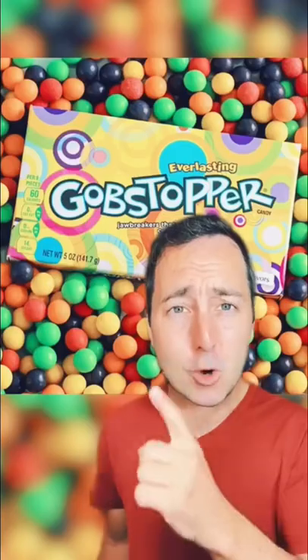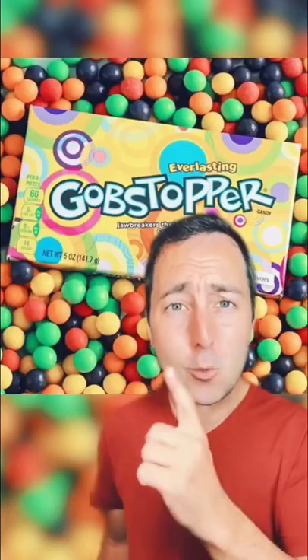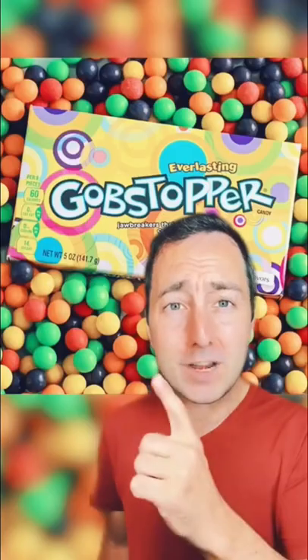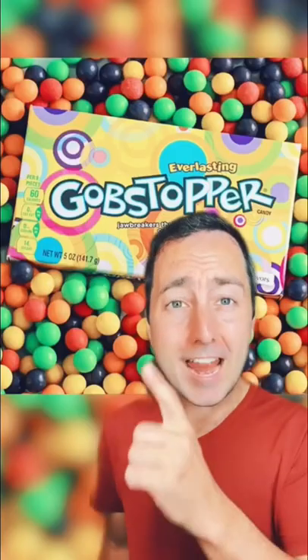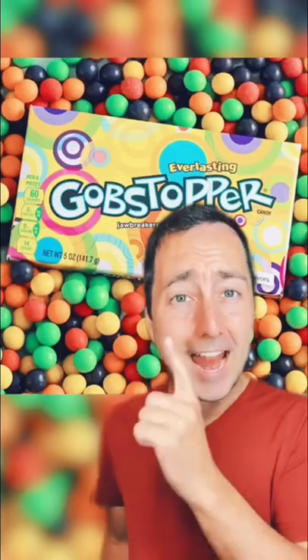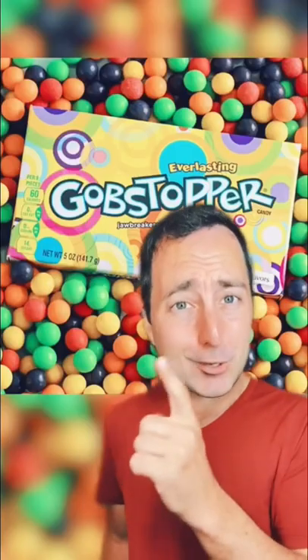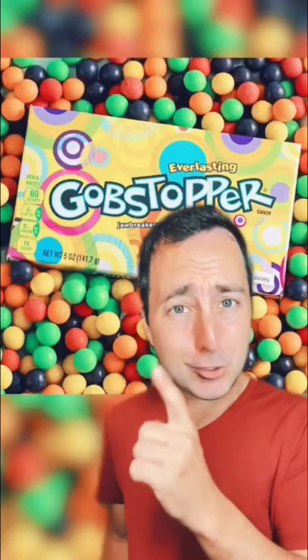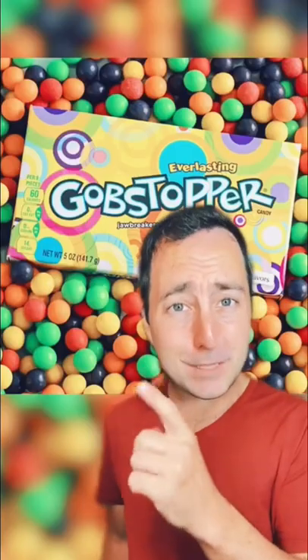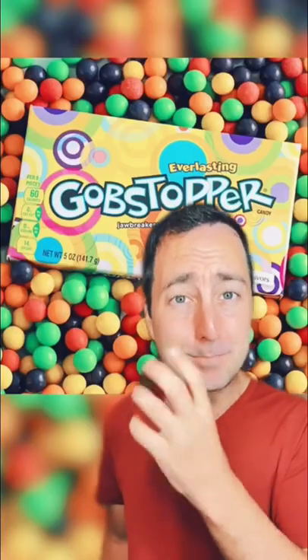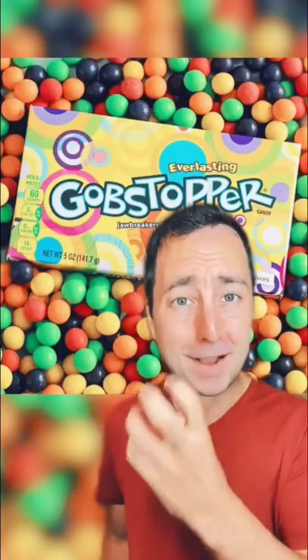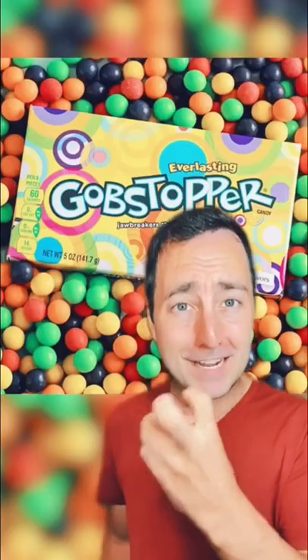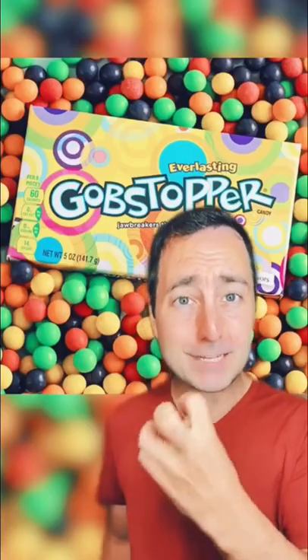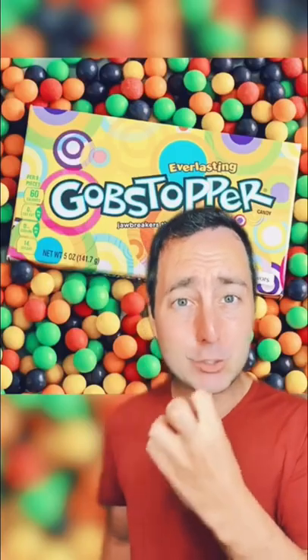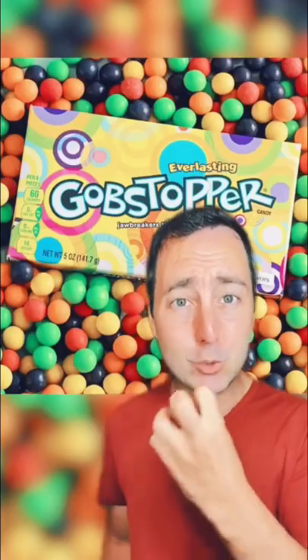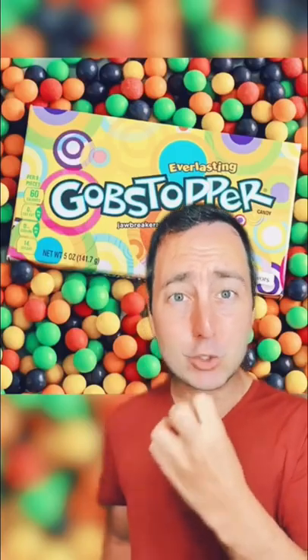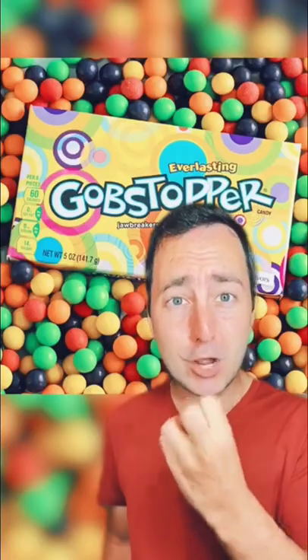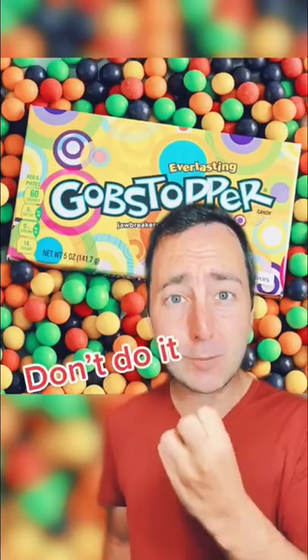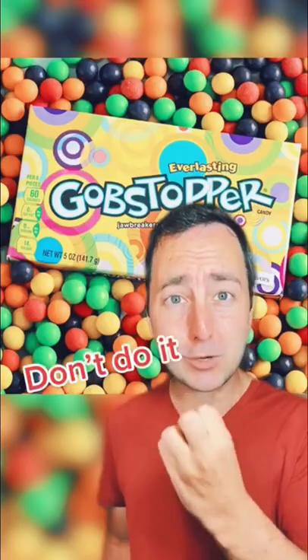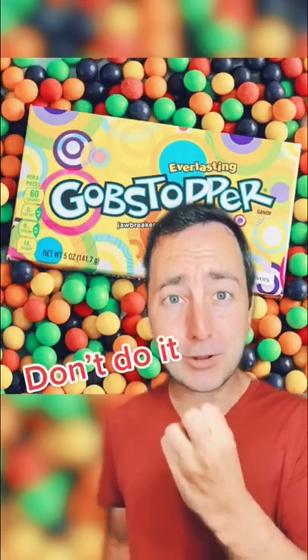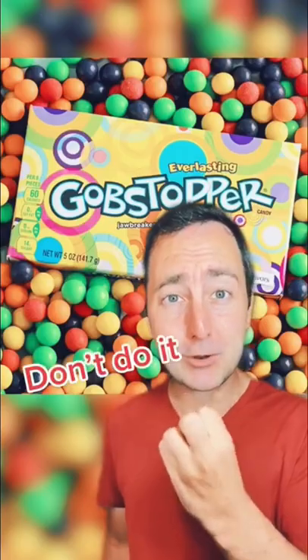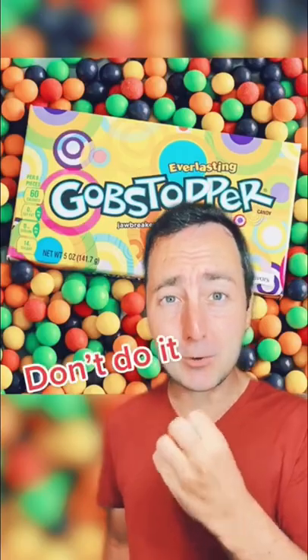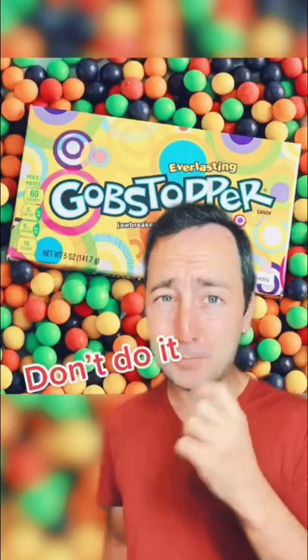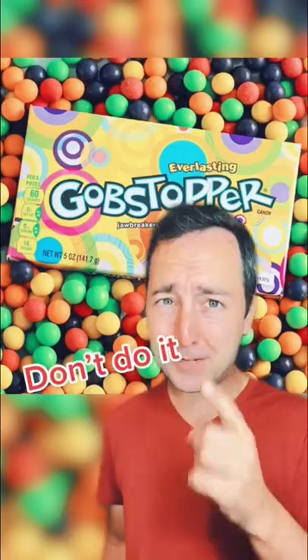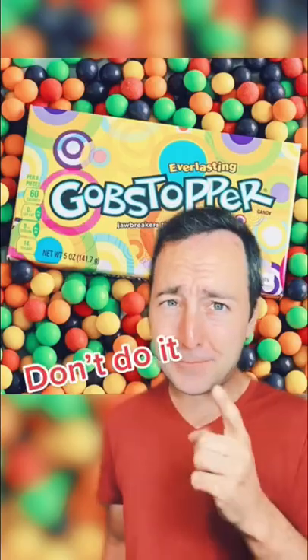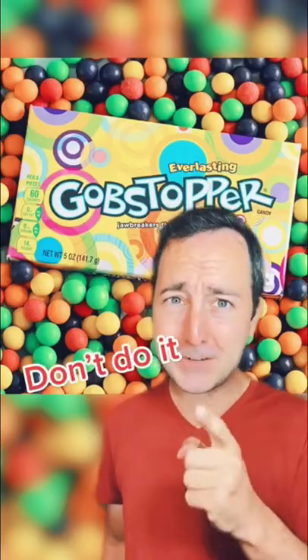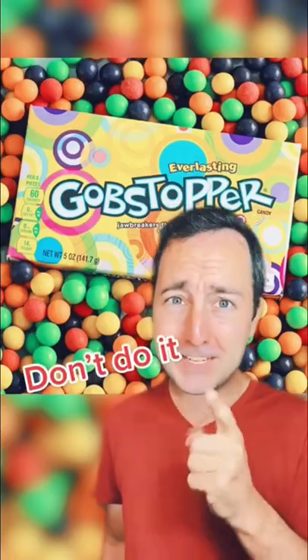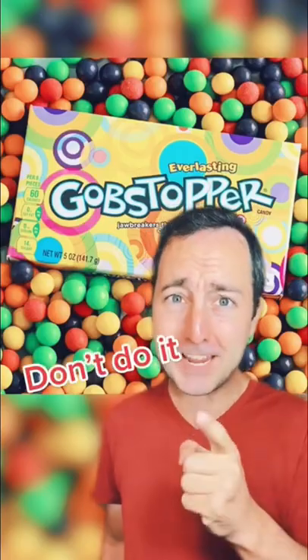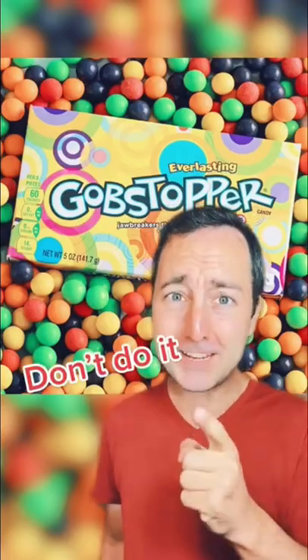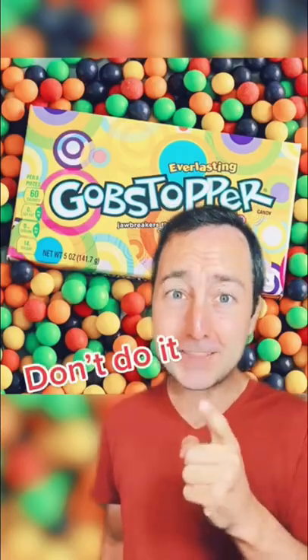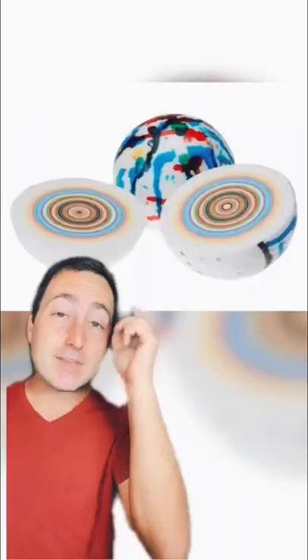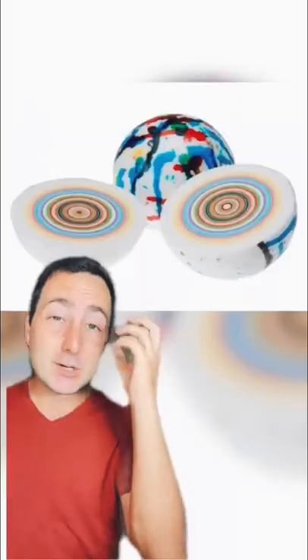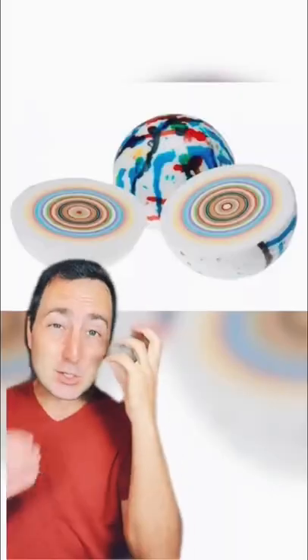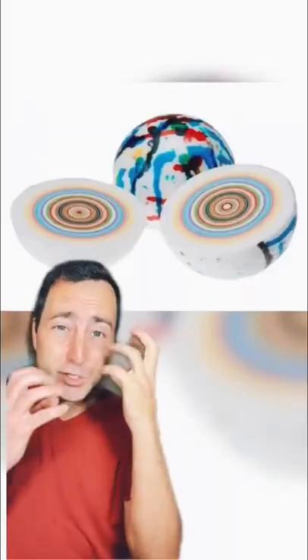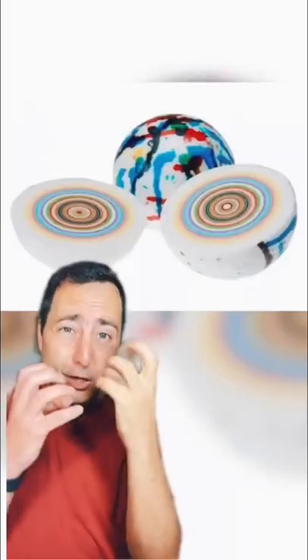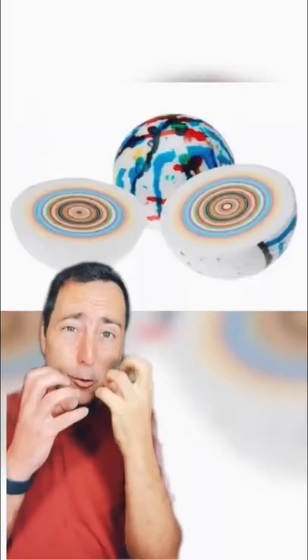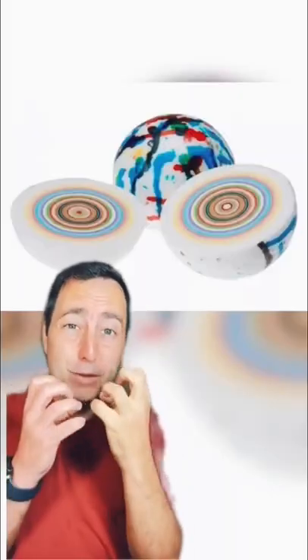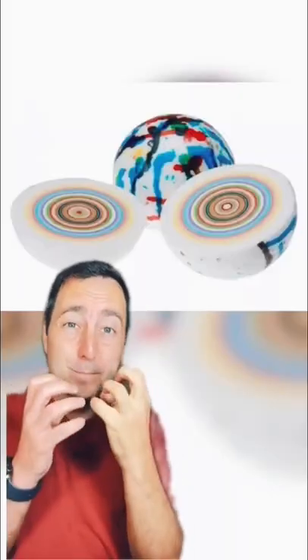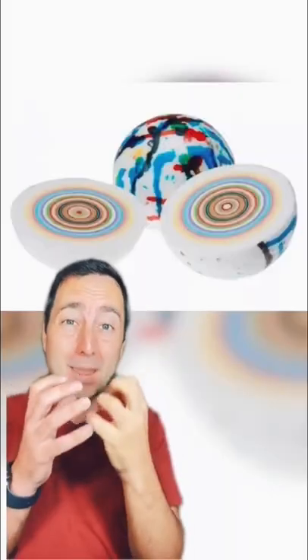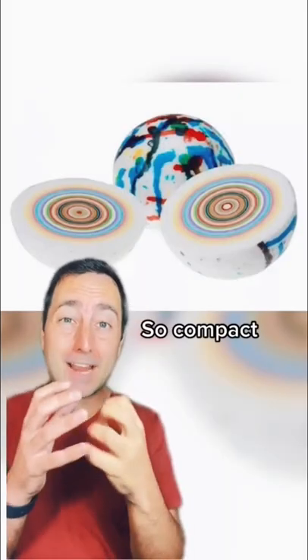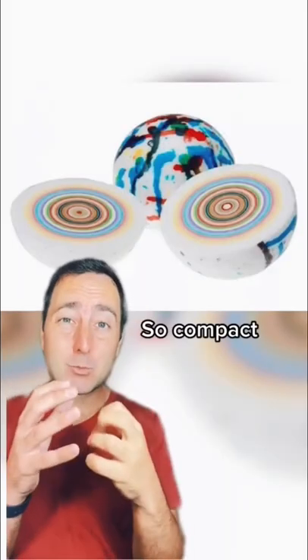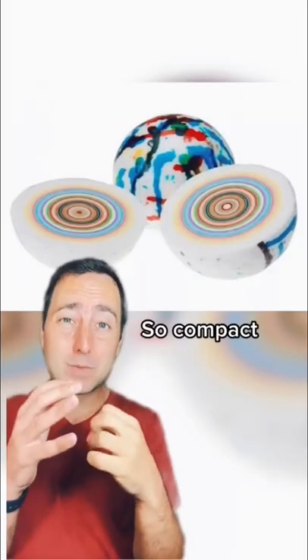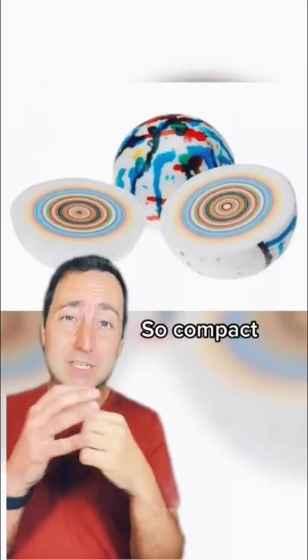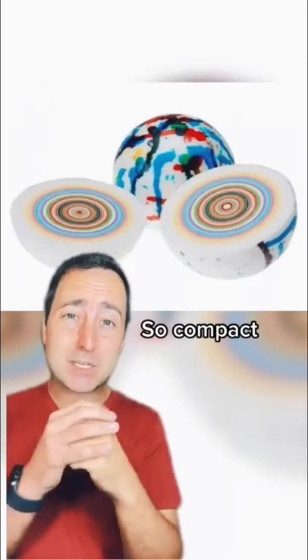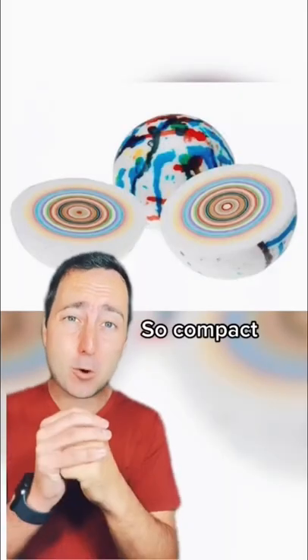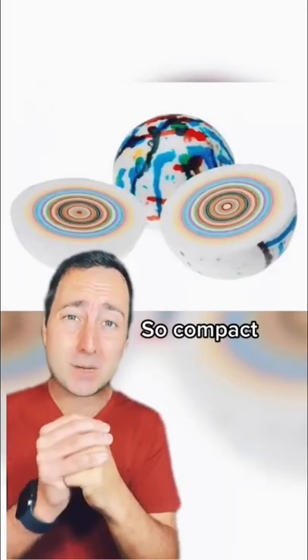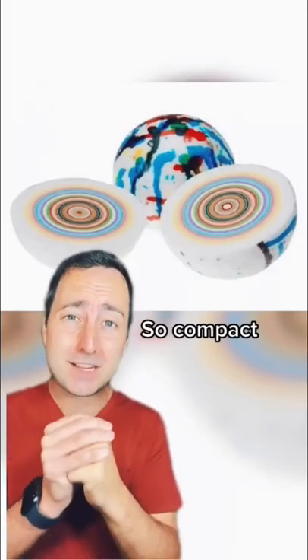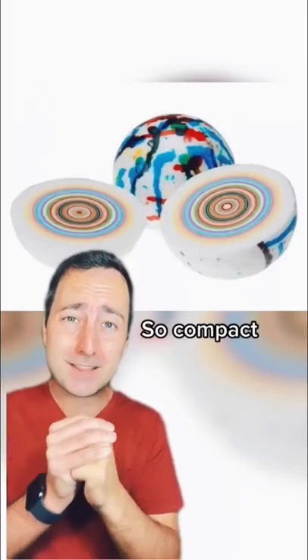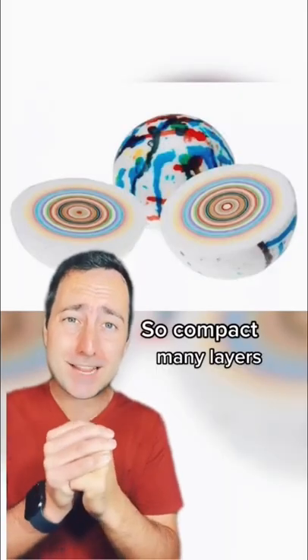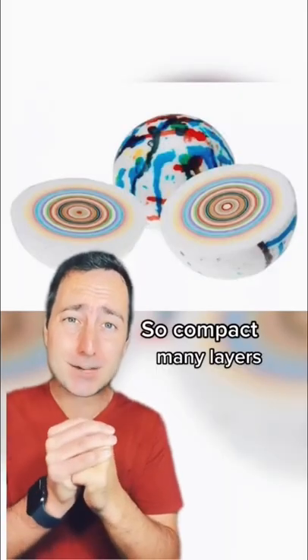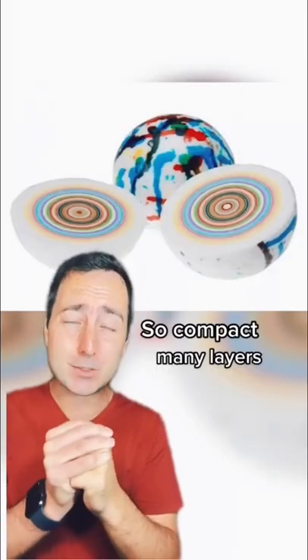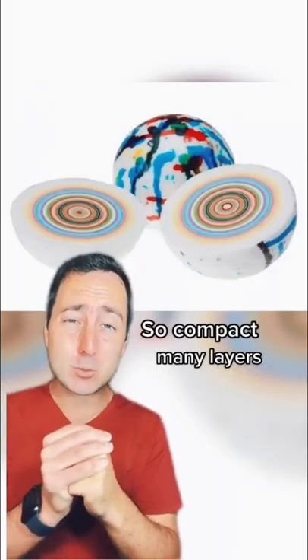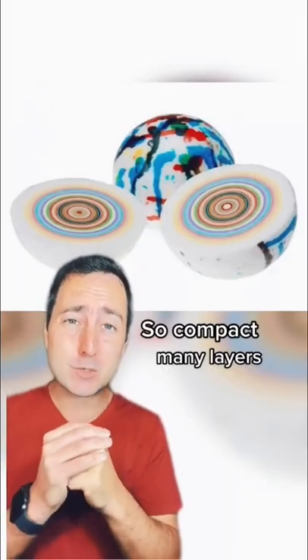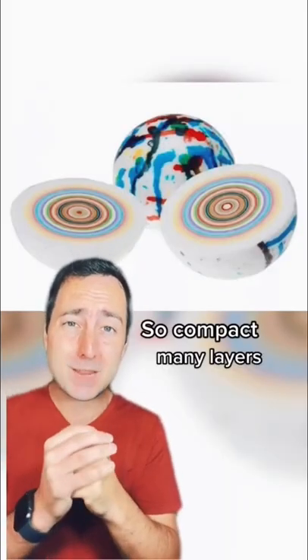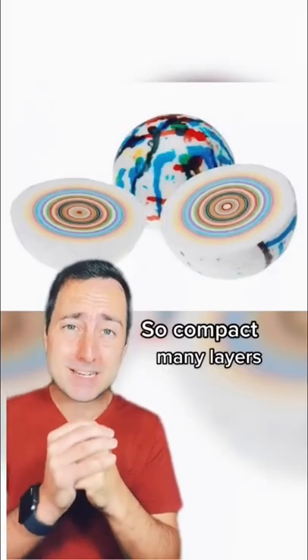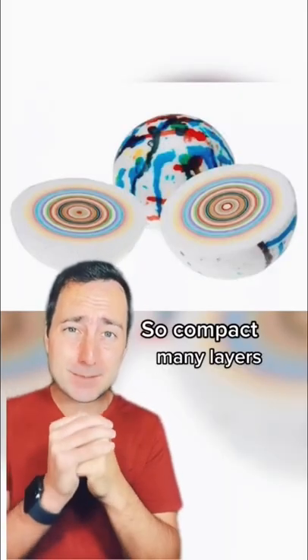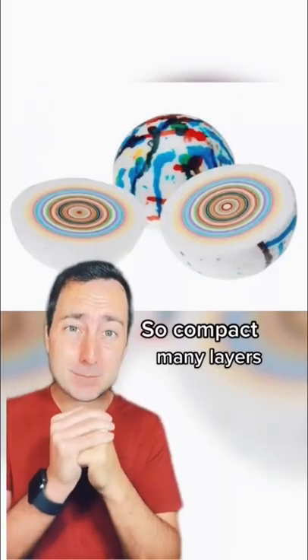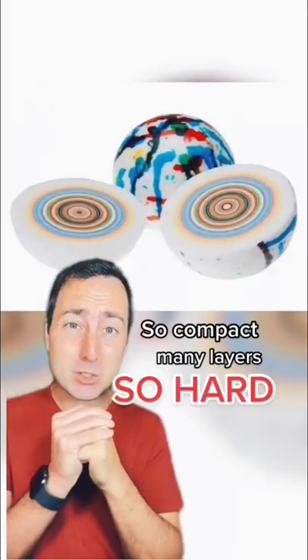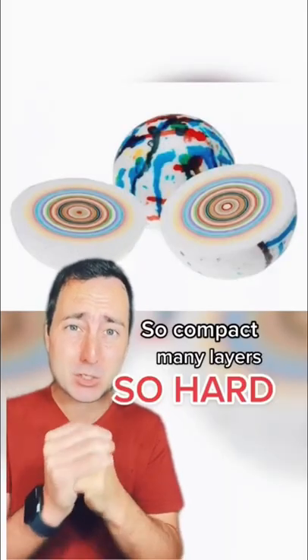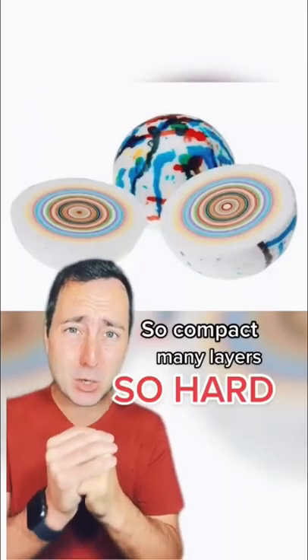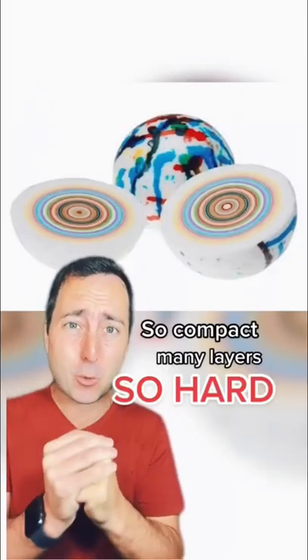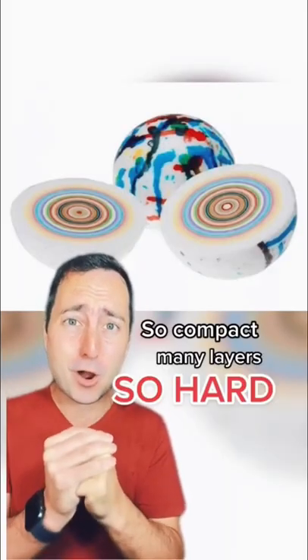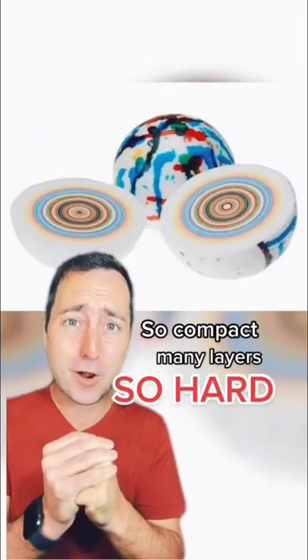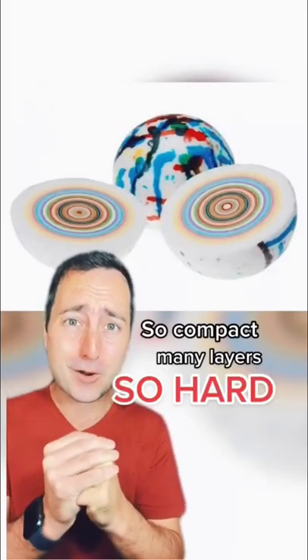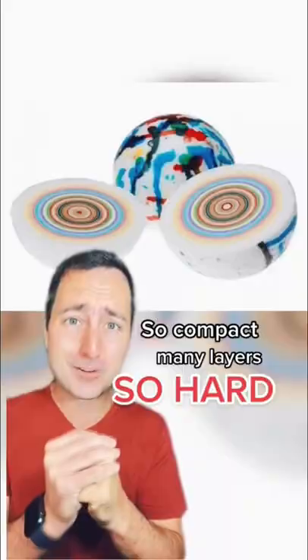You don't want to actually bite into a jawbreaker, but if you did, they're so compact with so many layers, which makes them so hard.